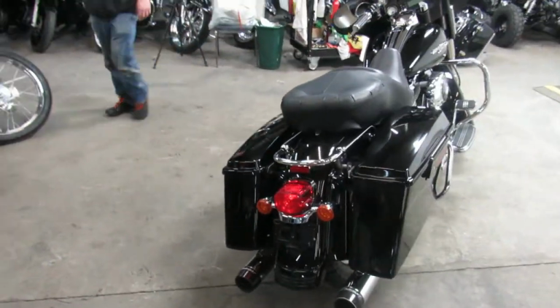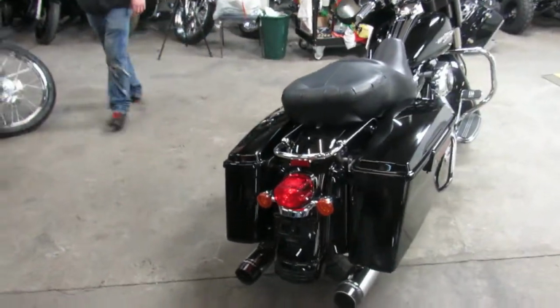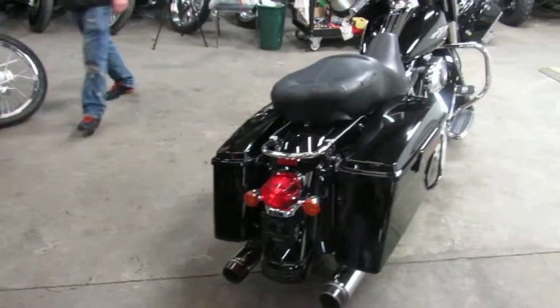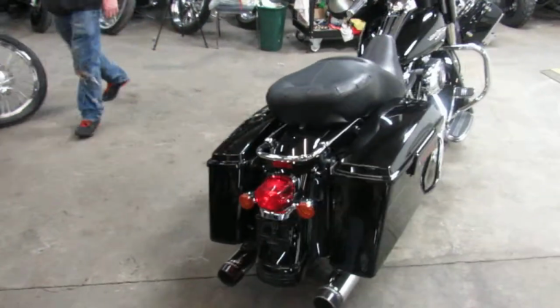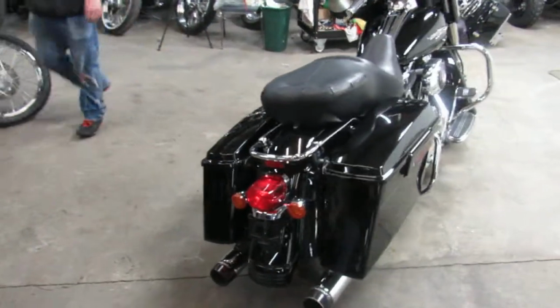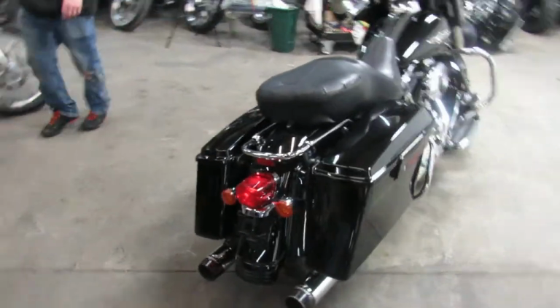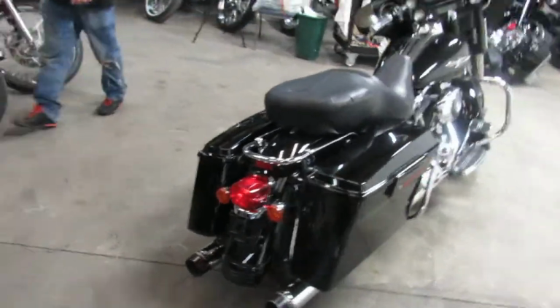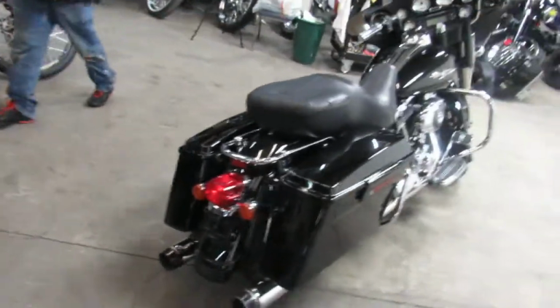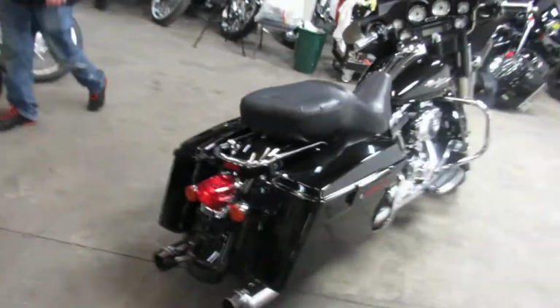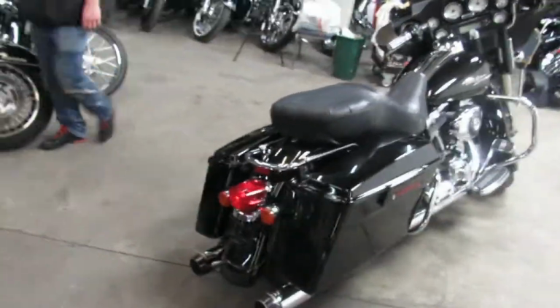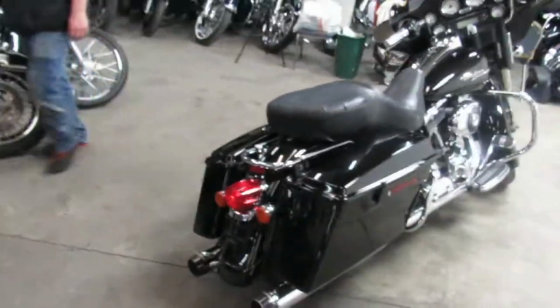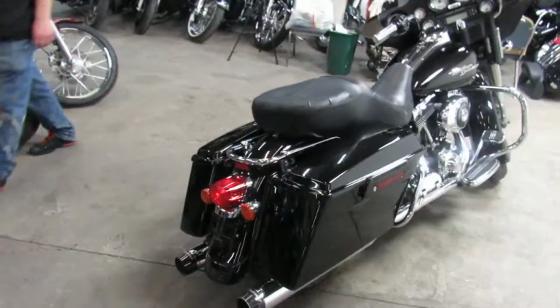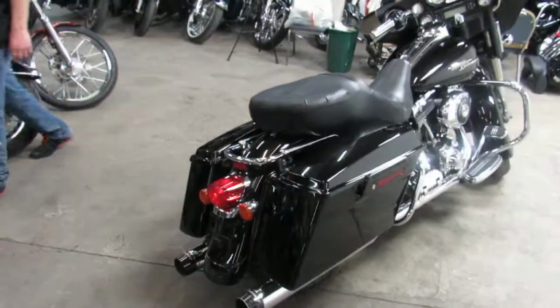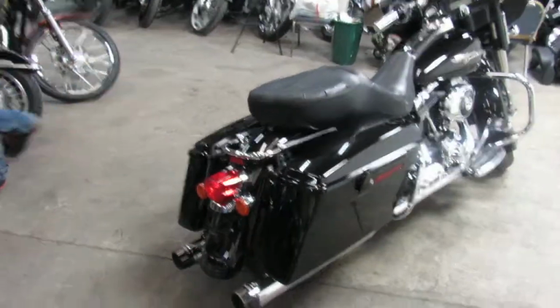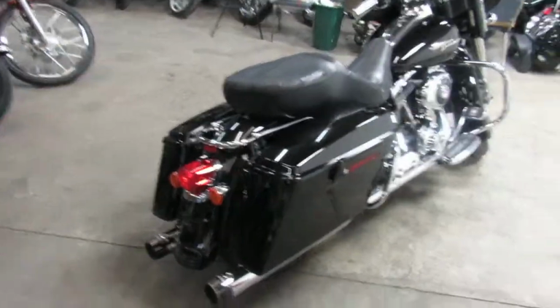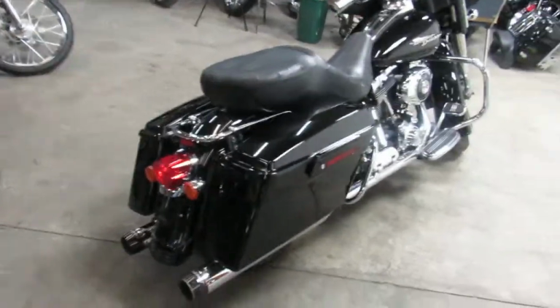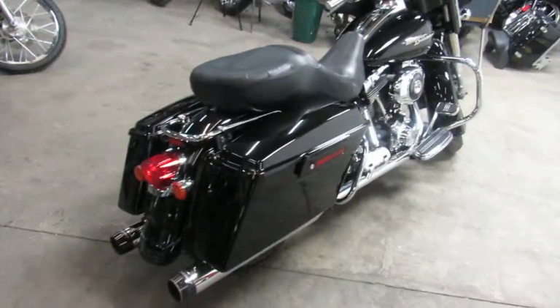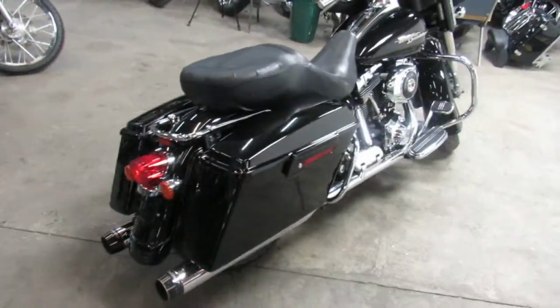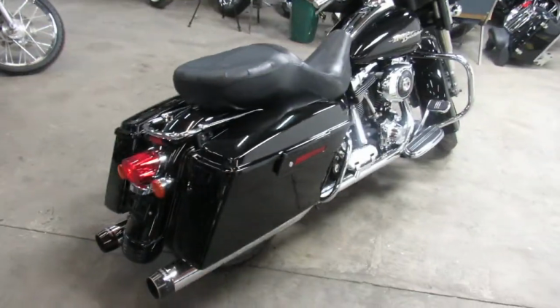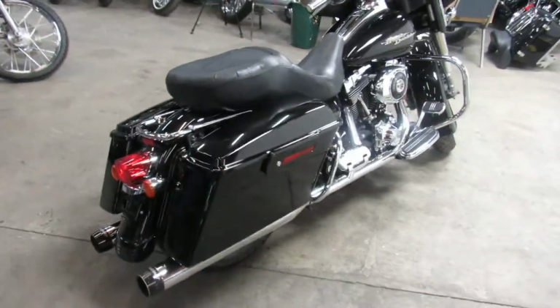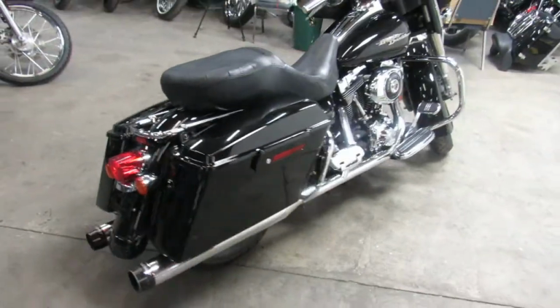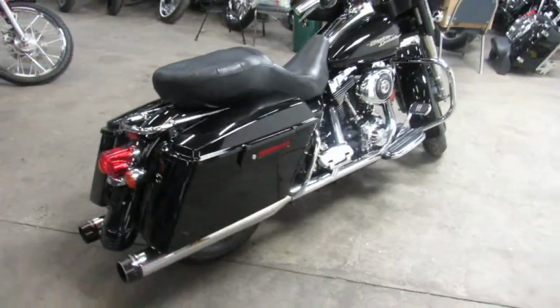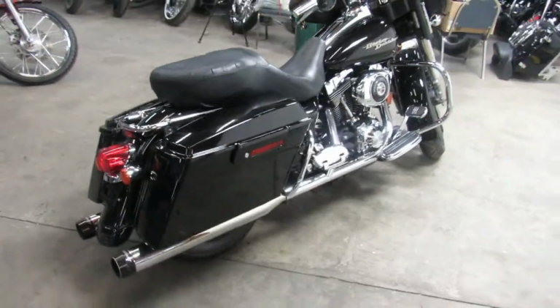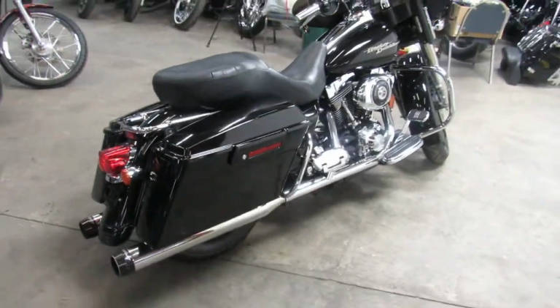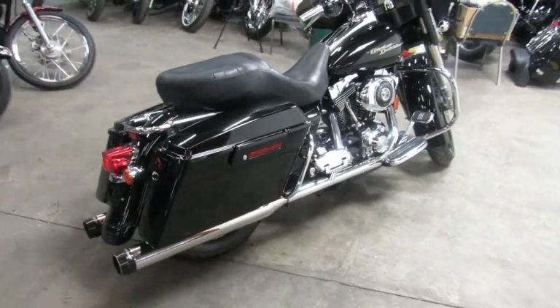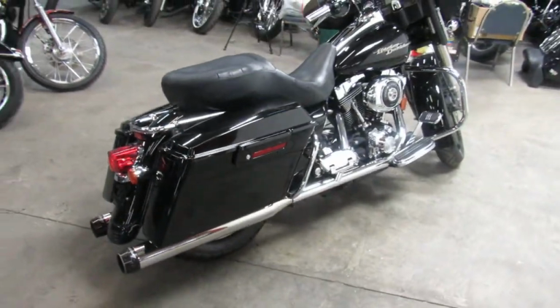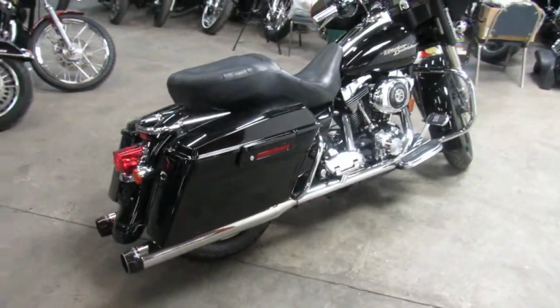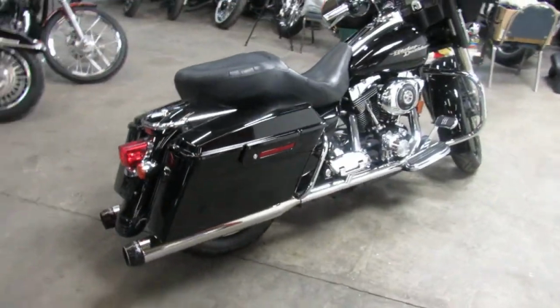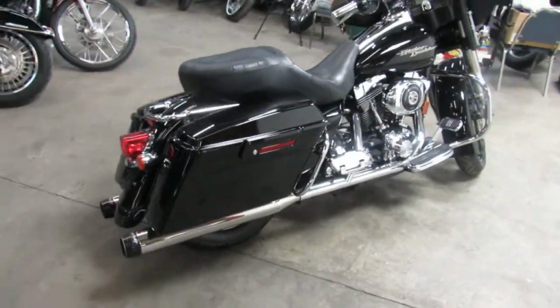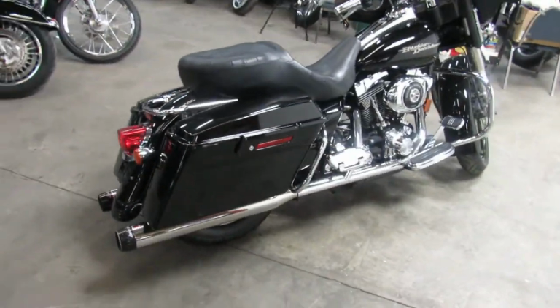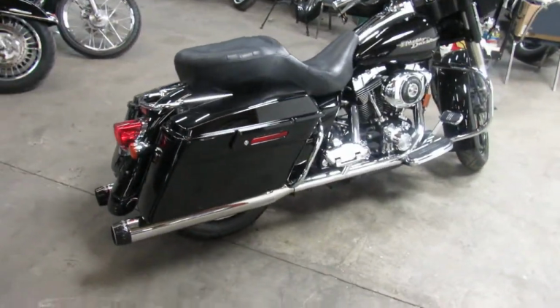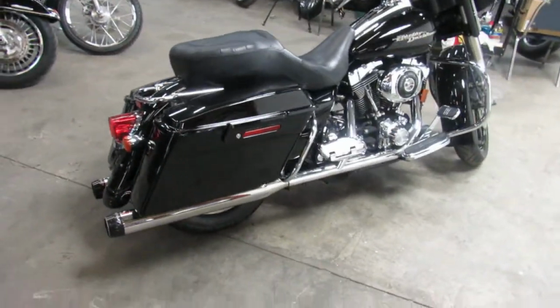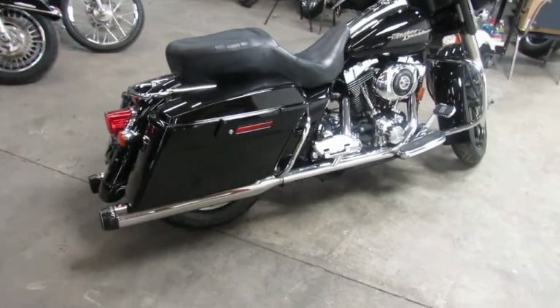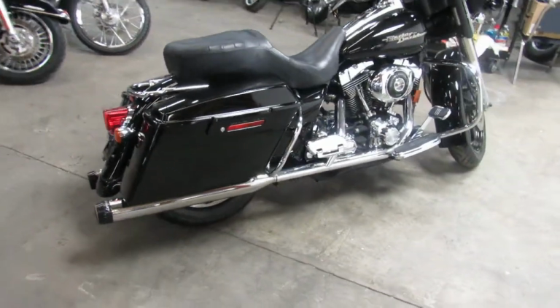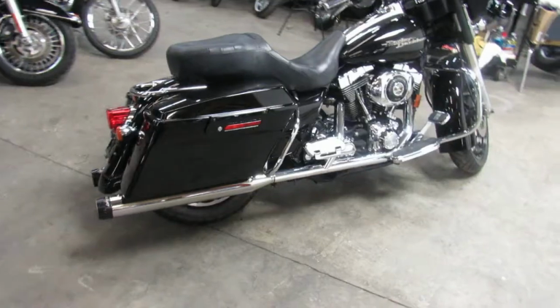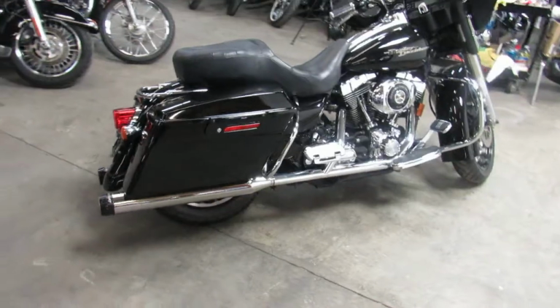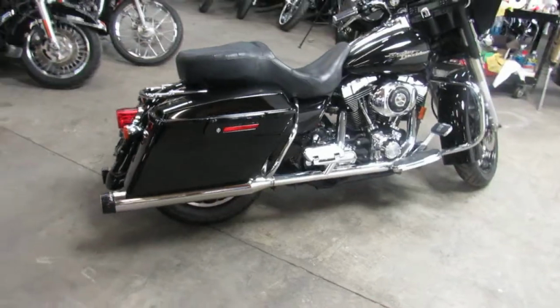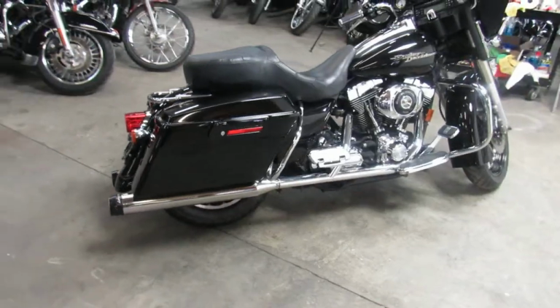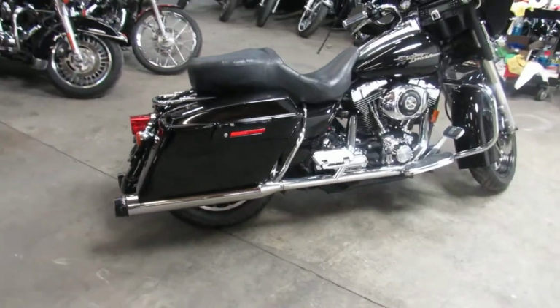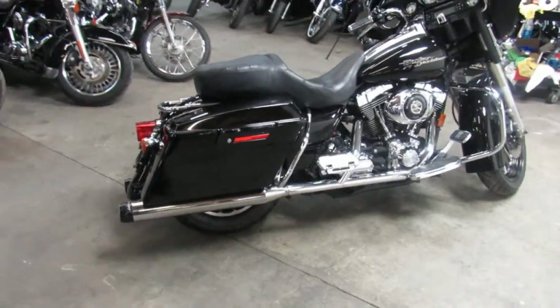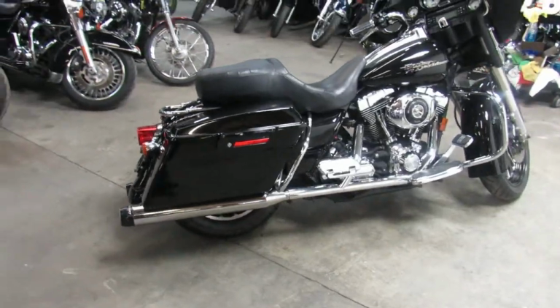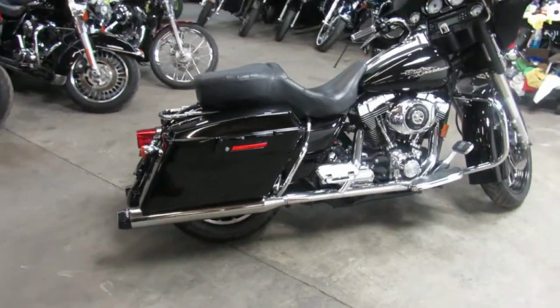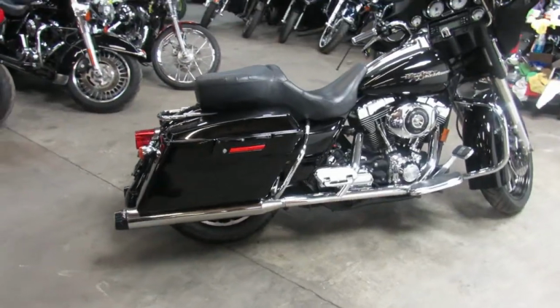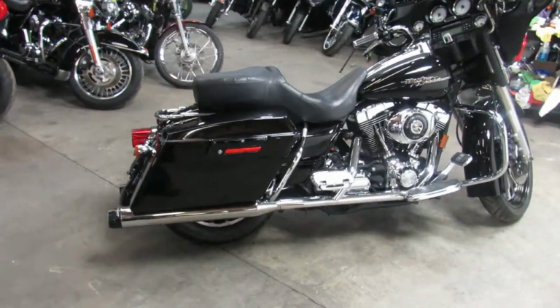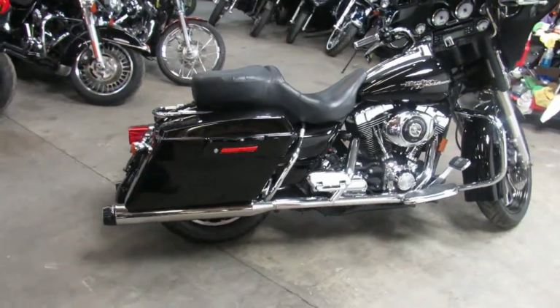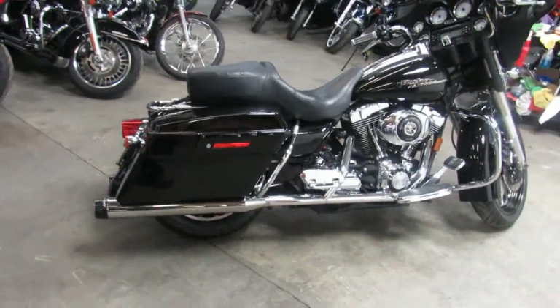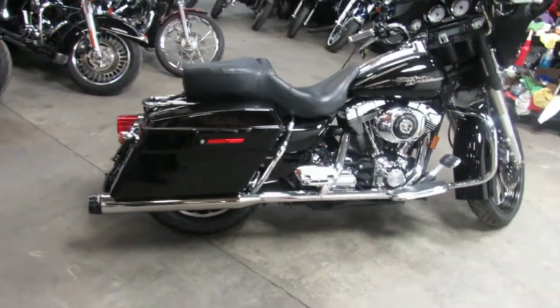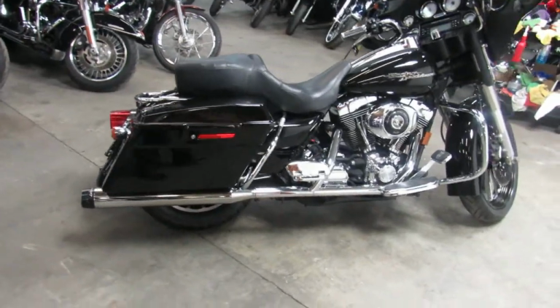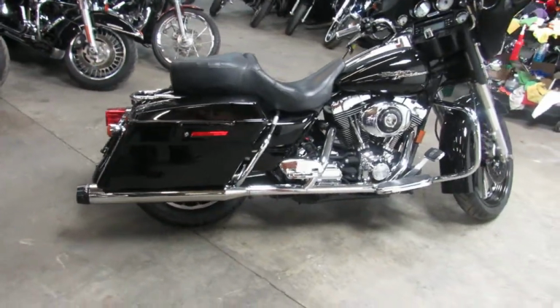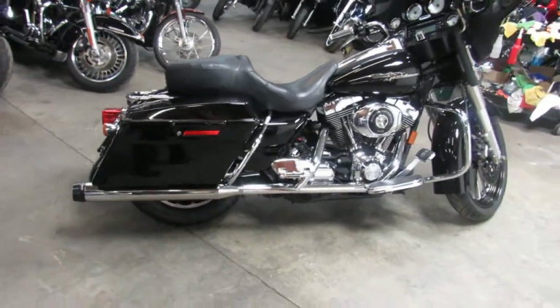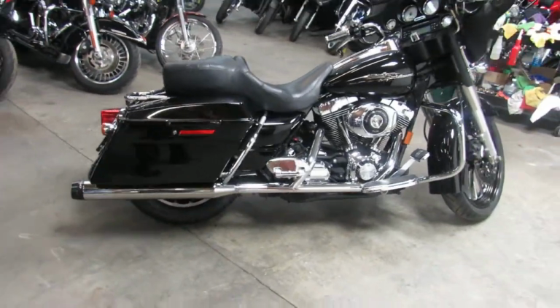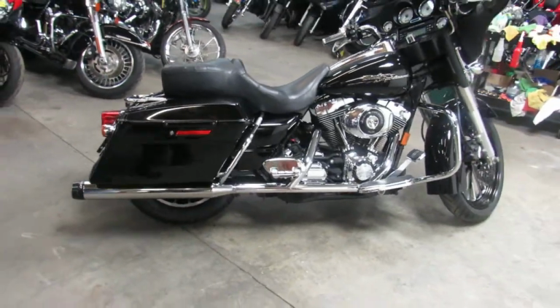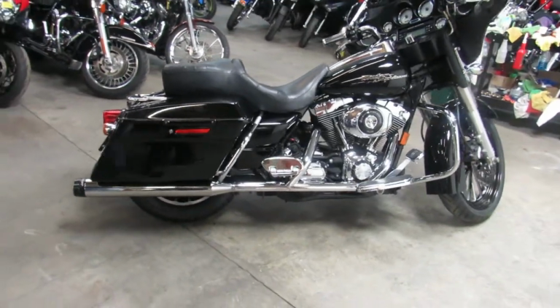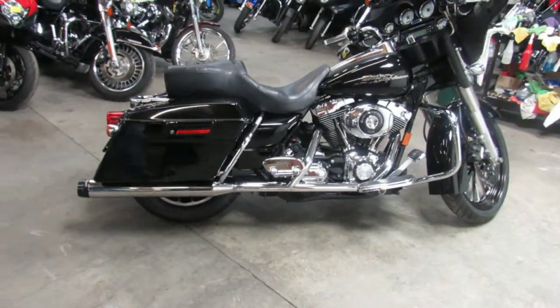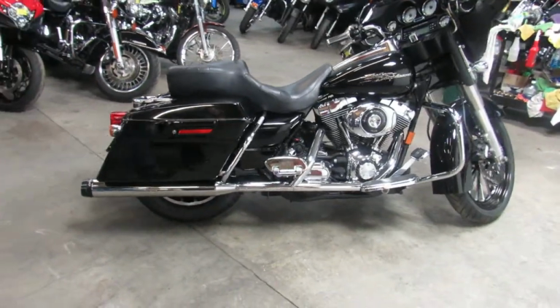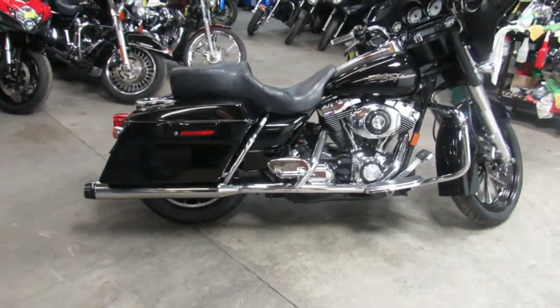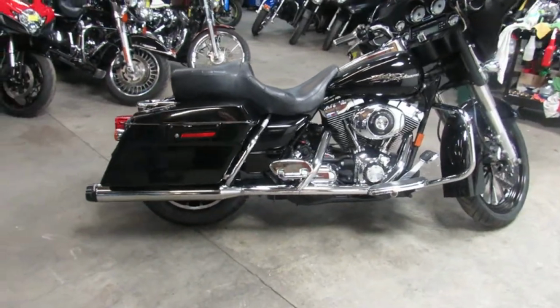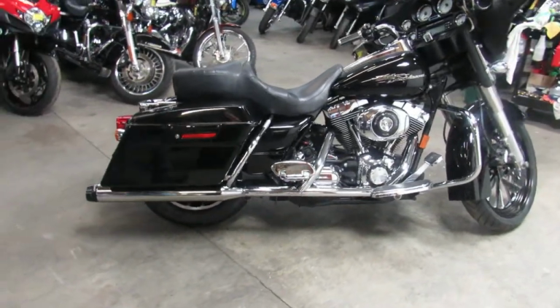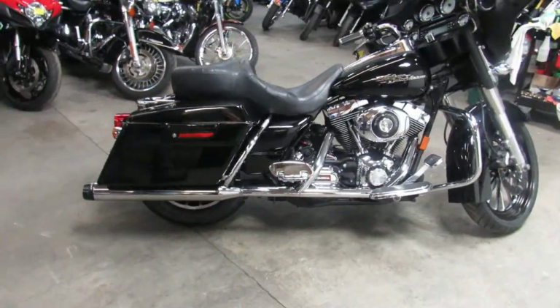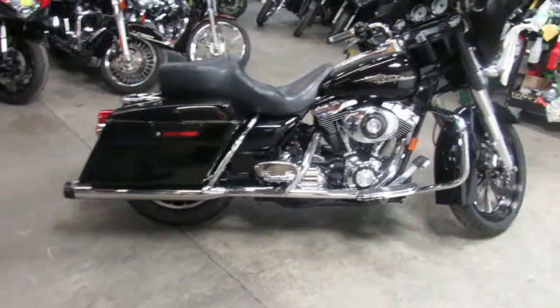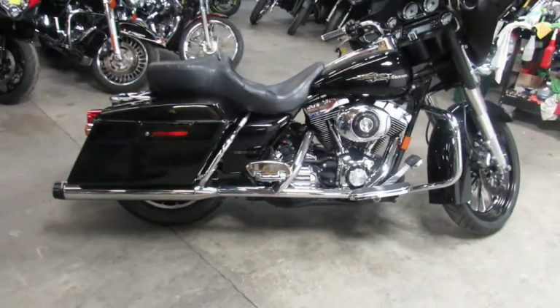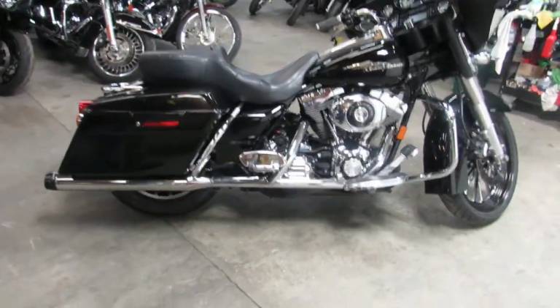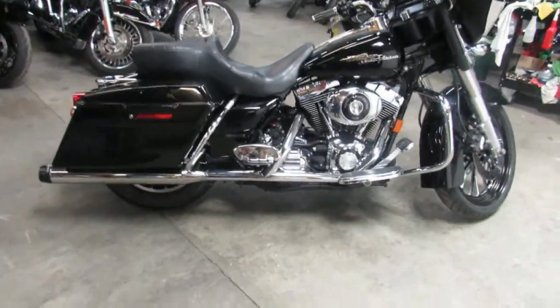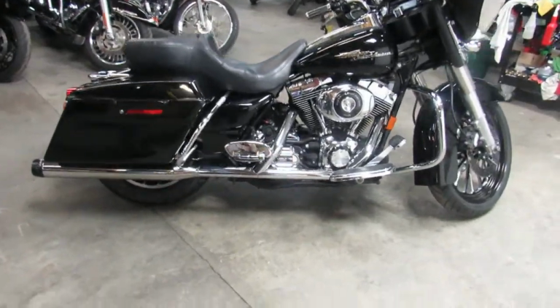We got leasing programs, guaranteed financing programs. We got a good looking one here — it's an '06 FLHXI, so it's a Street Glide.